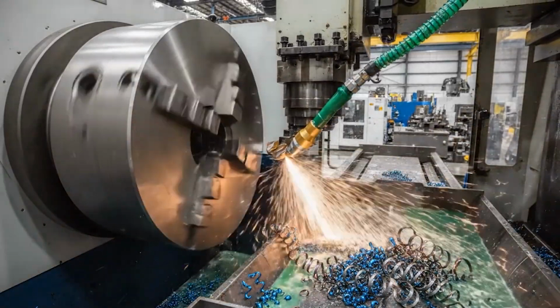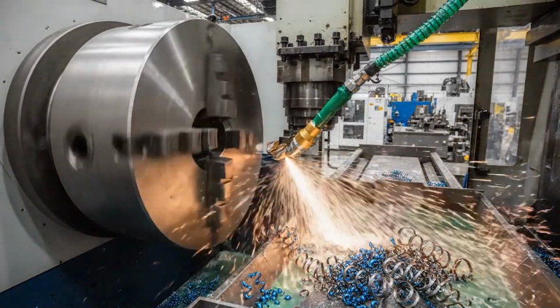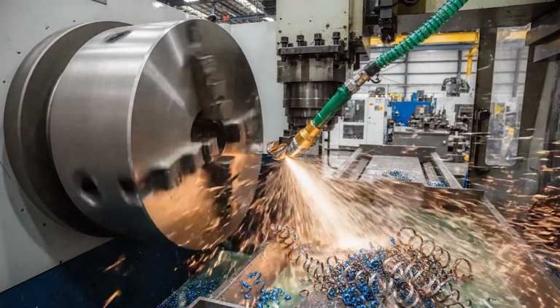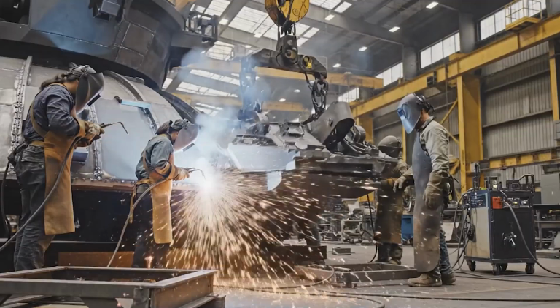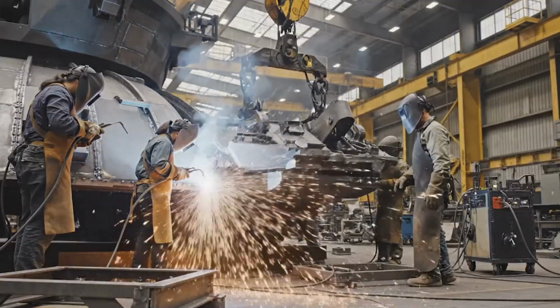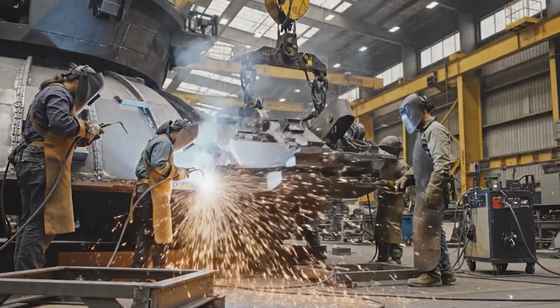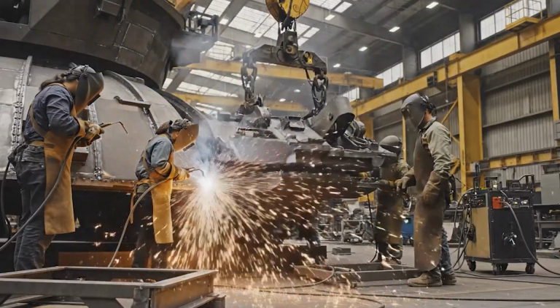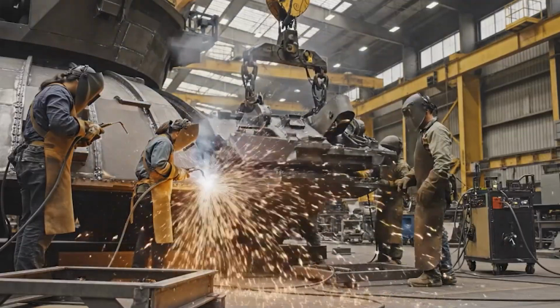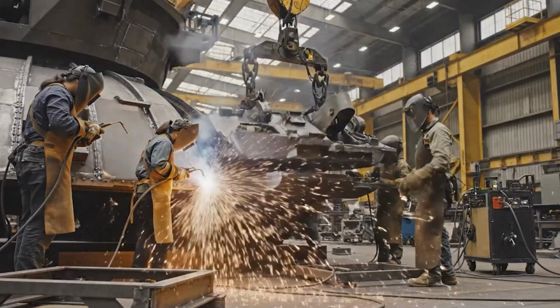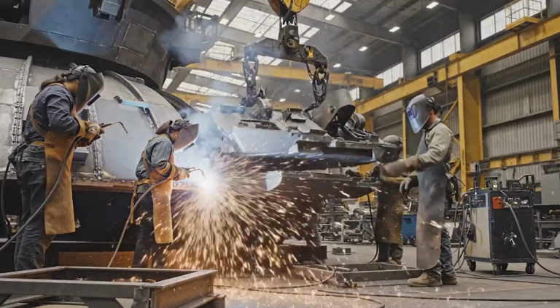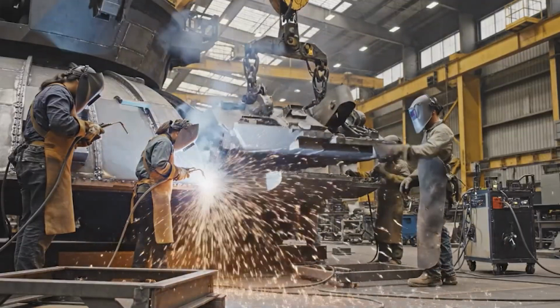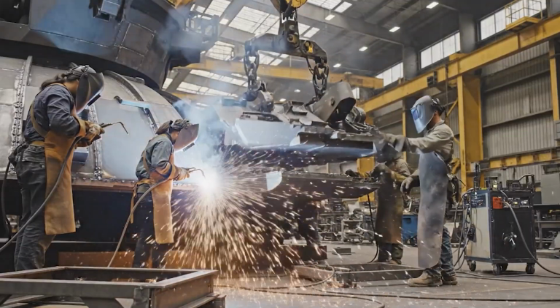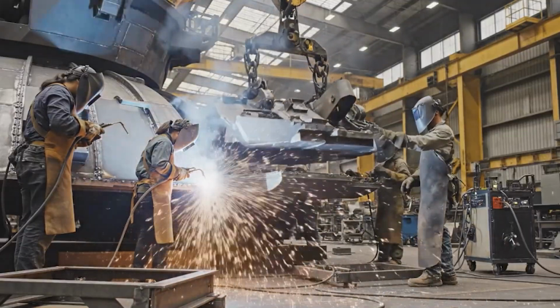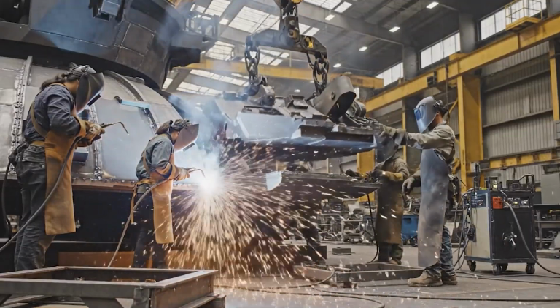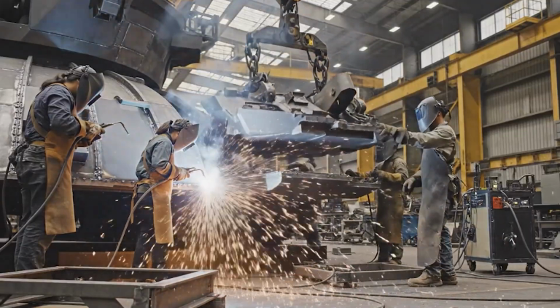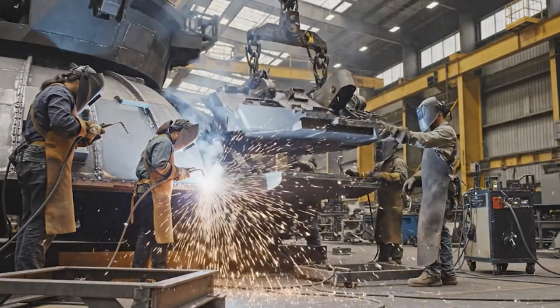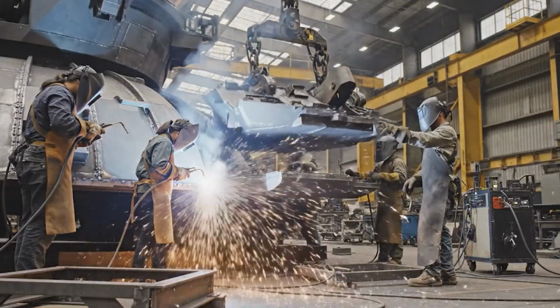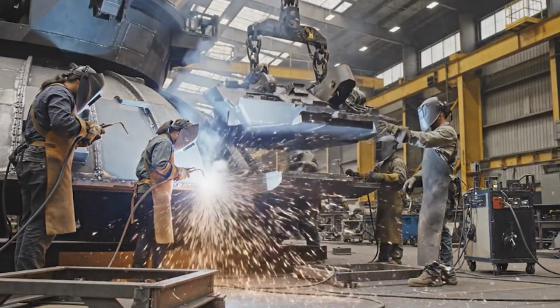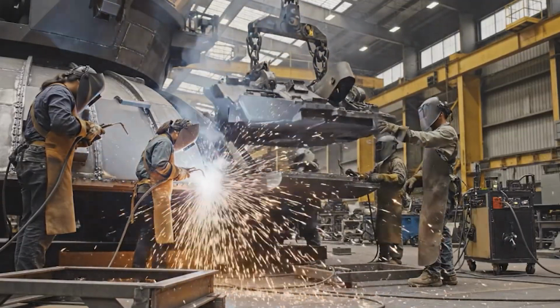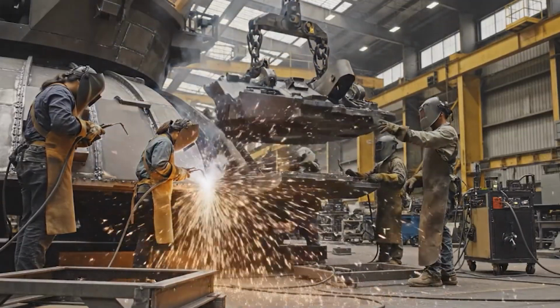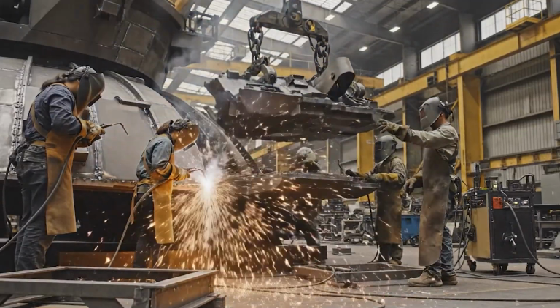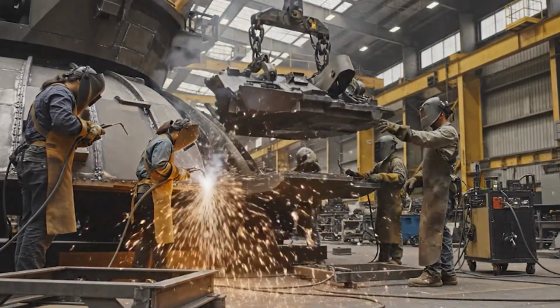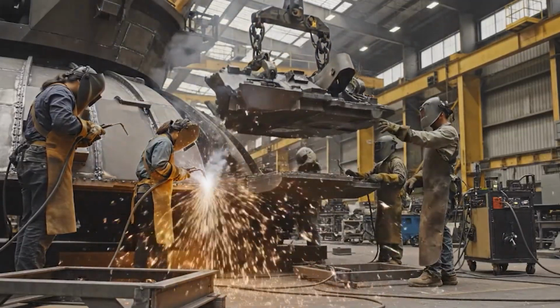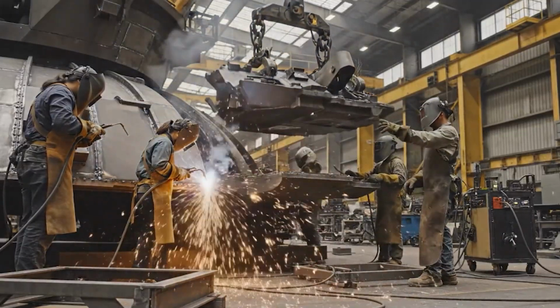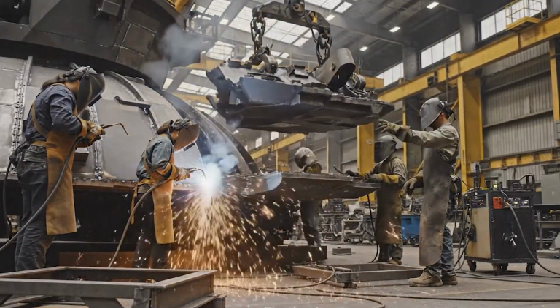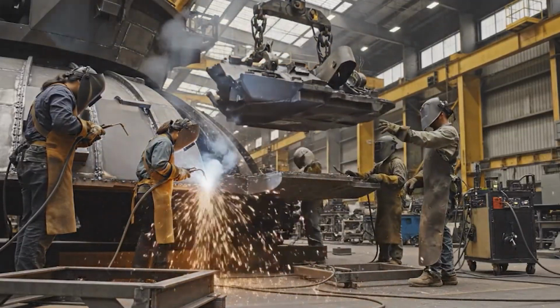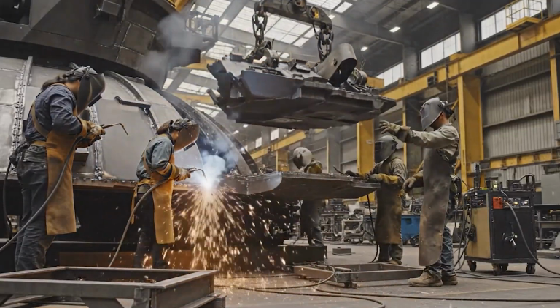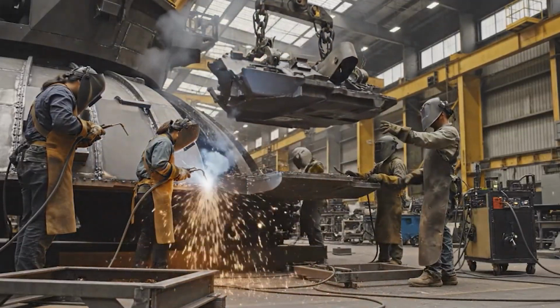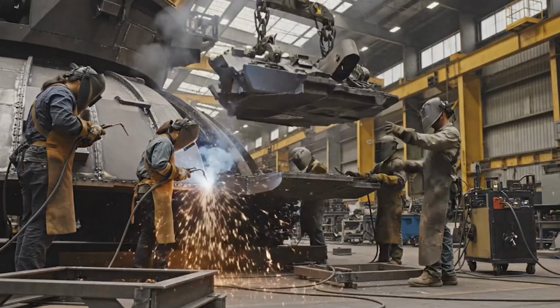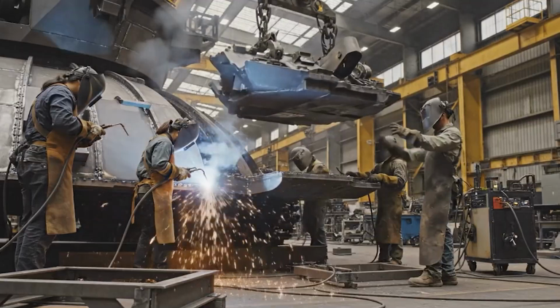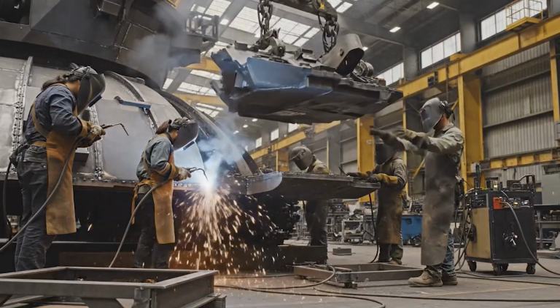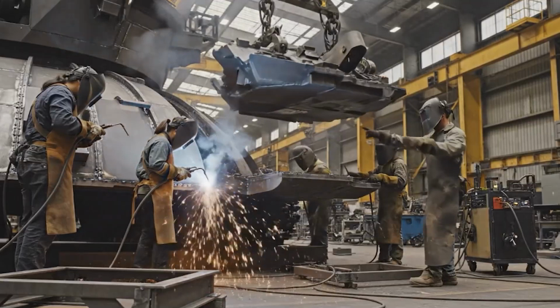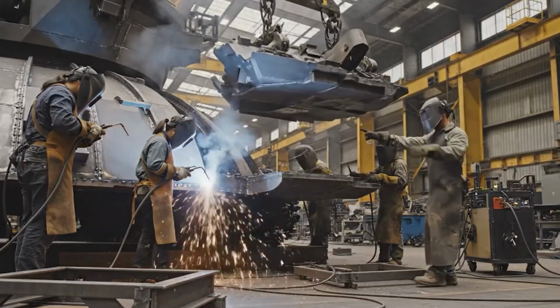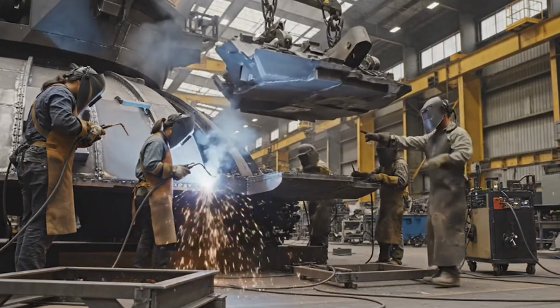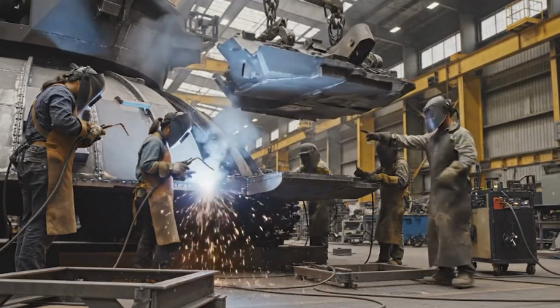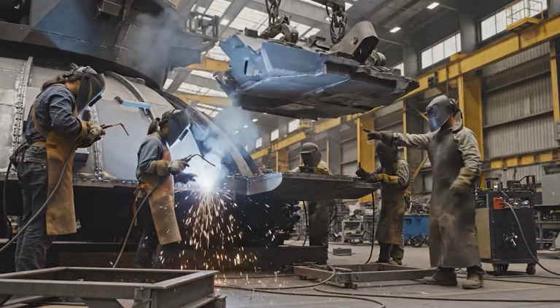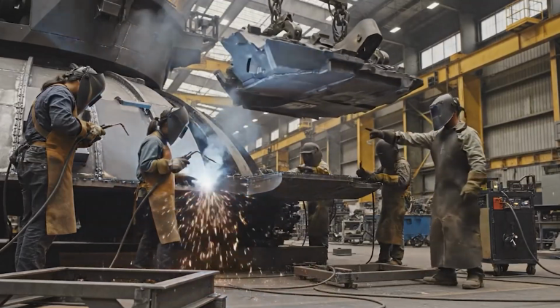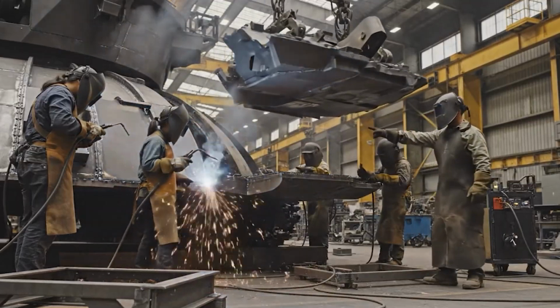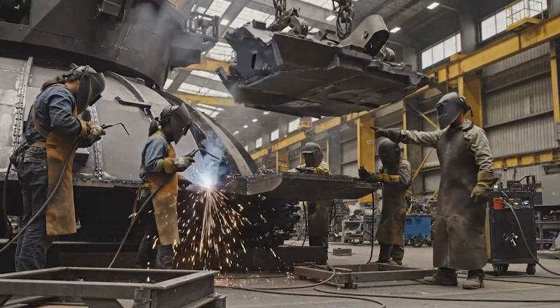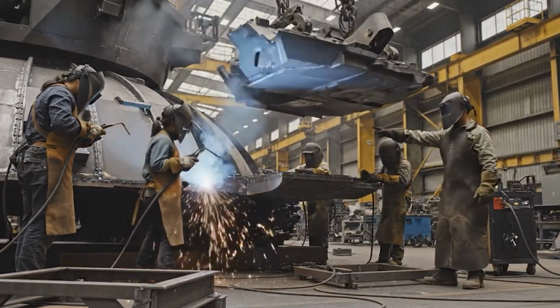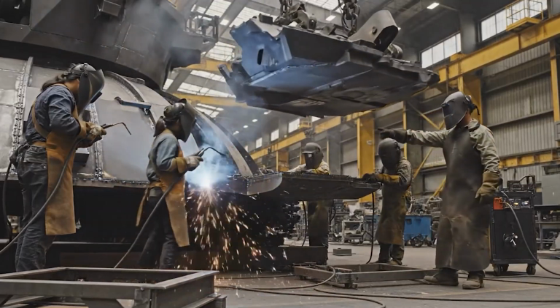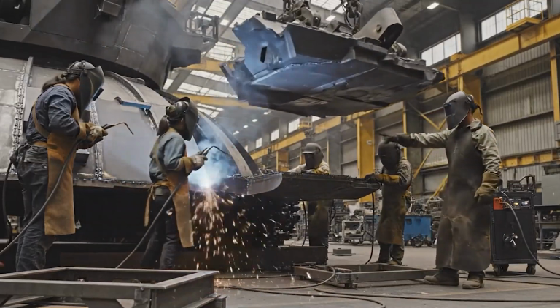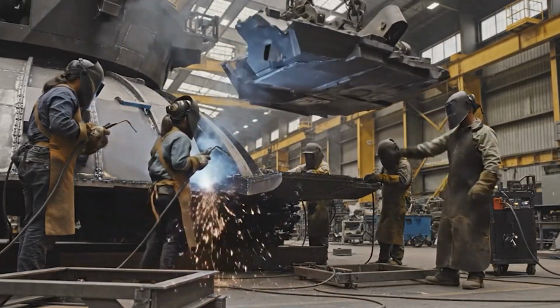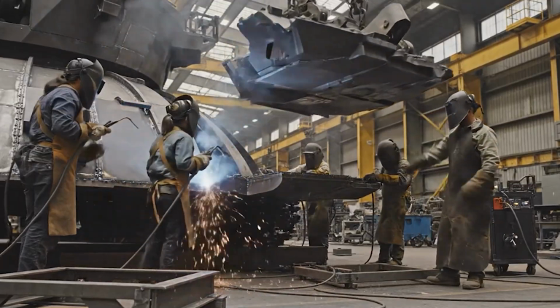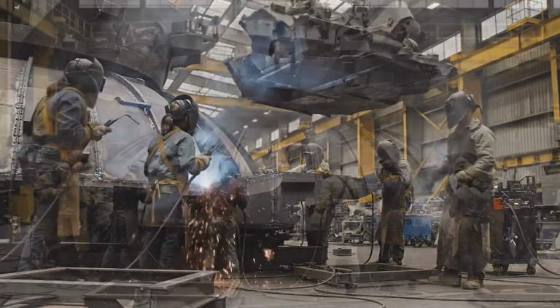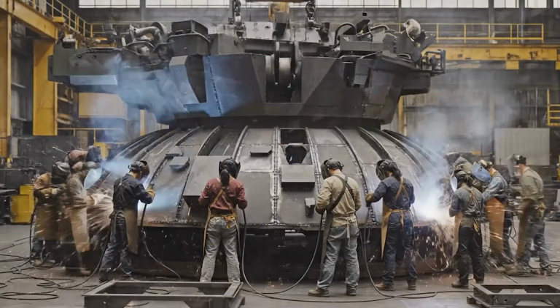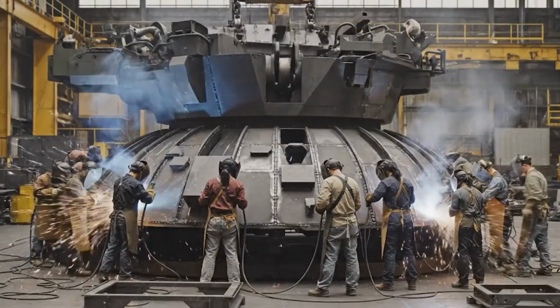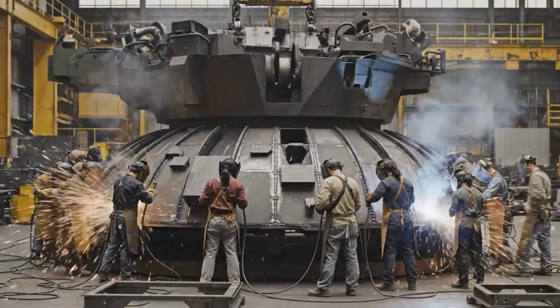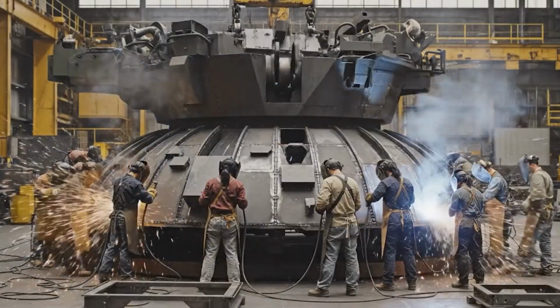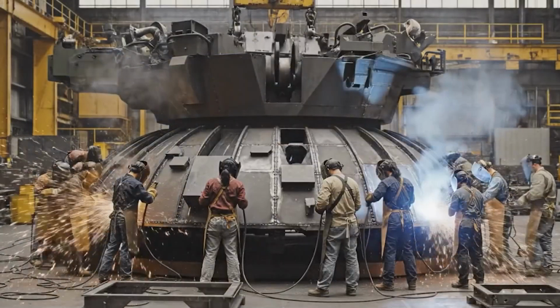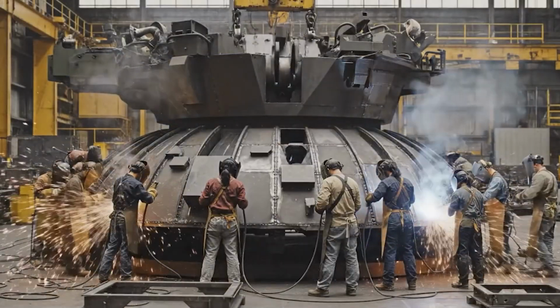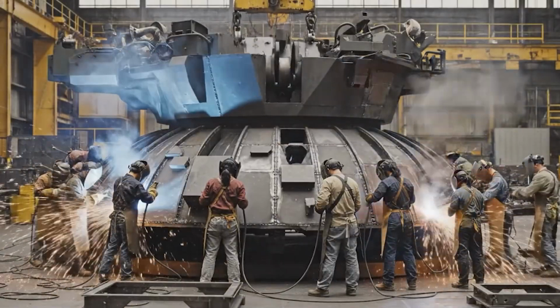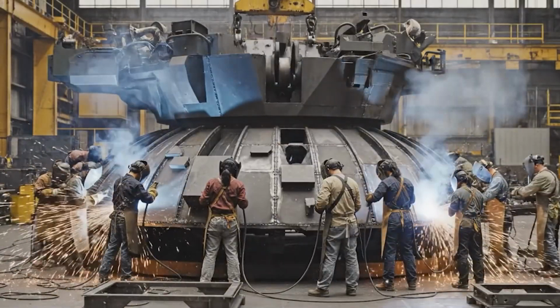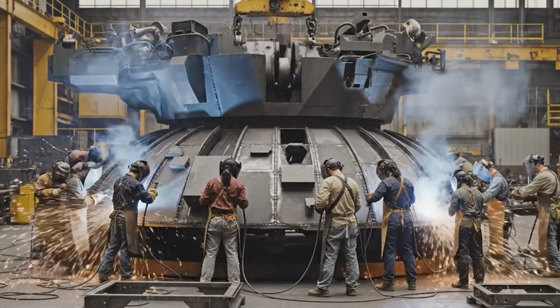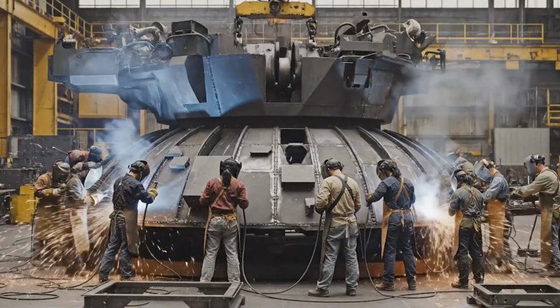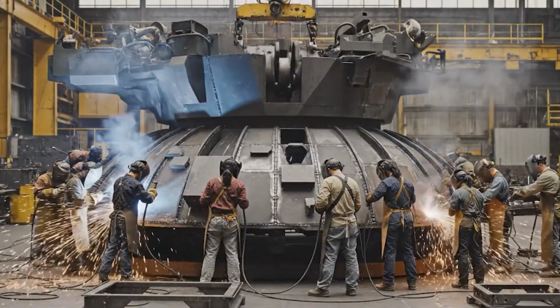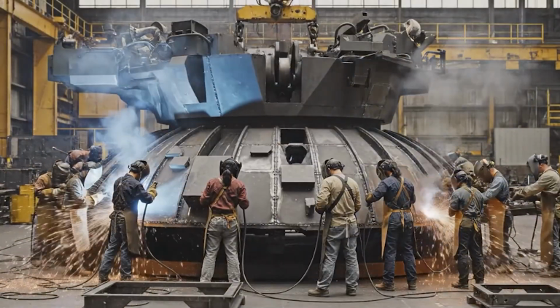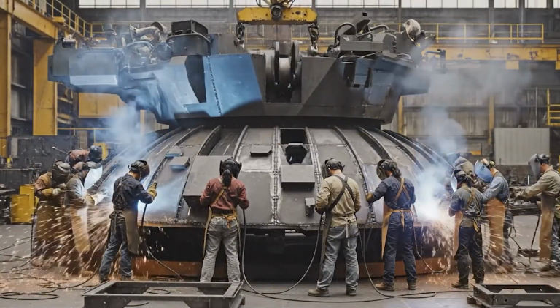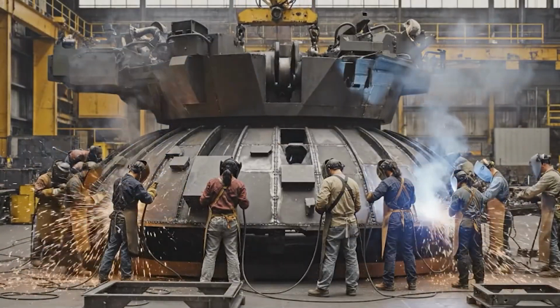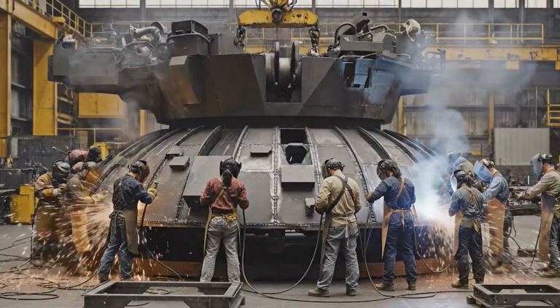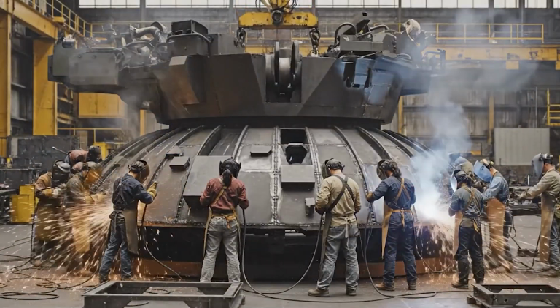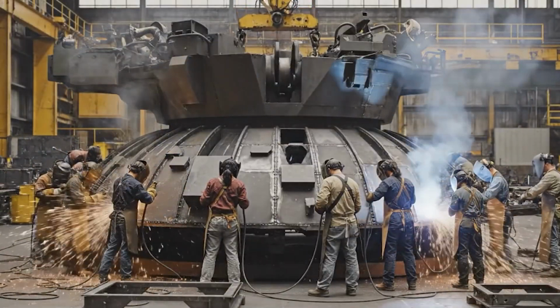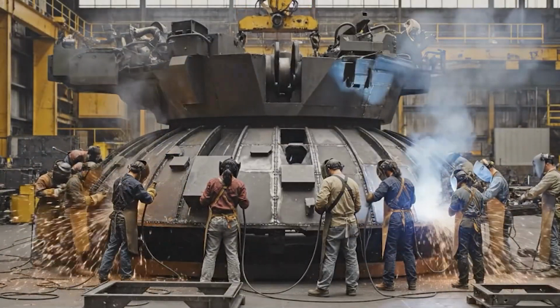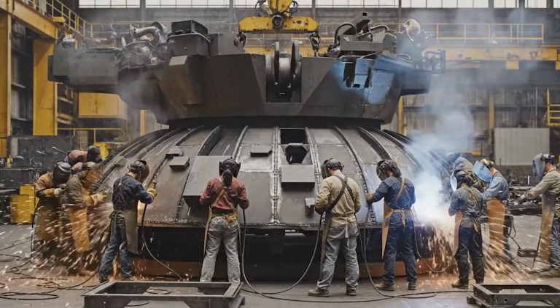Lower it slowly, watch the alignment. Coming down, hold it steady. Looks good, lock it in.